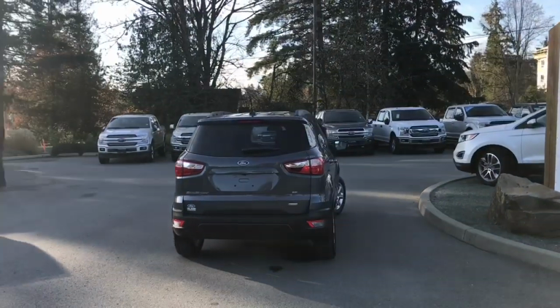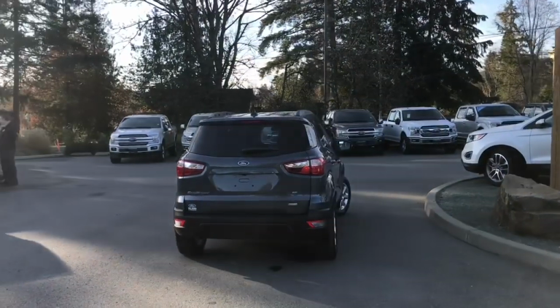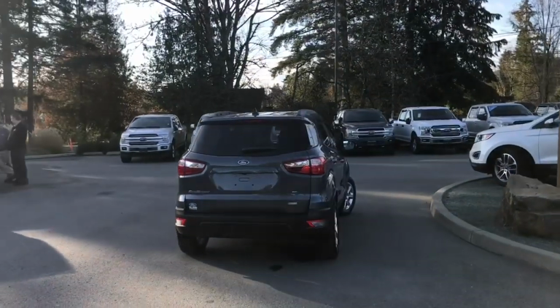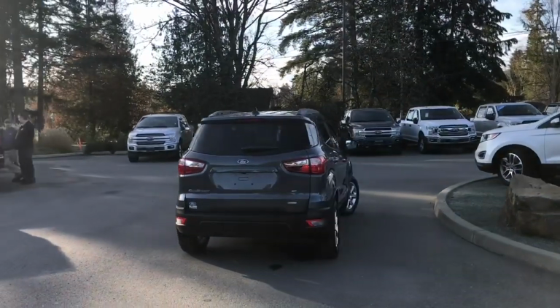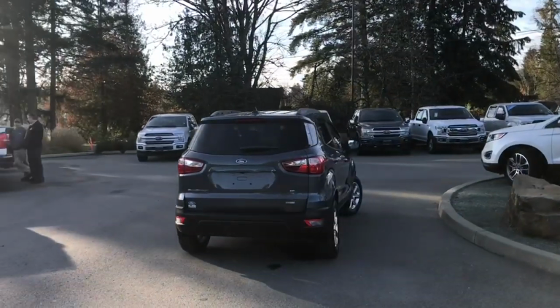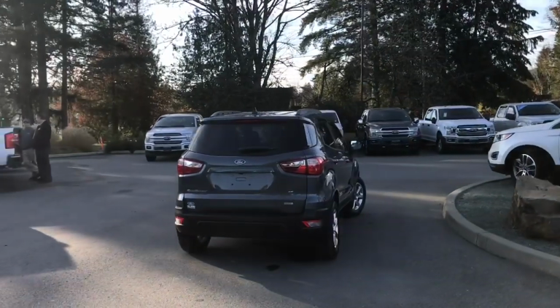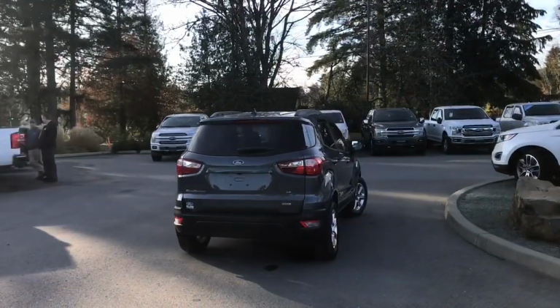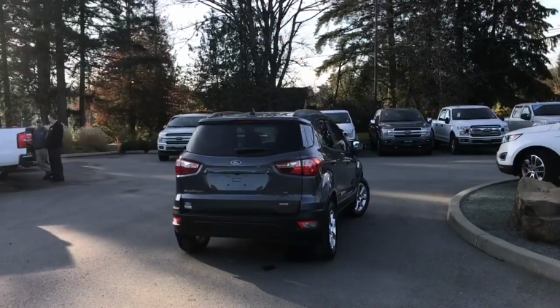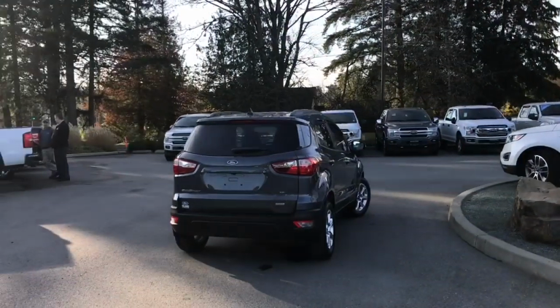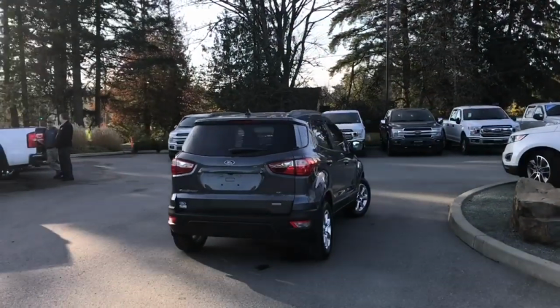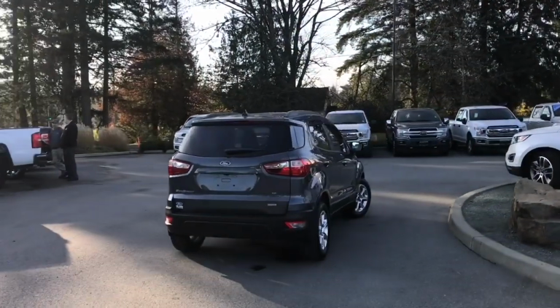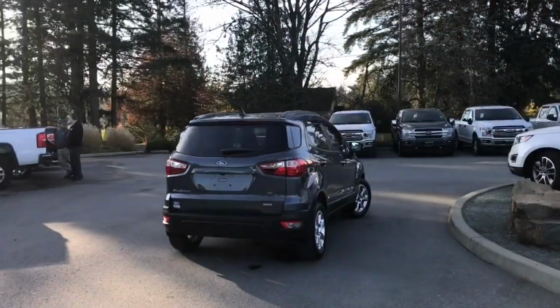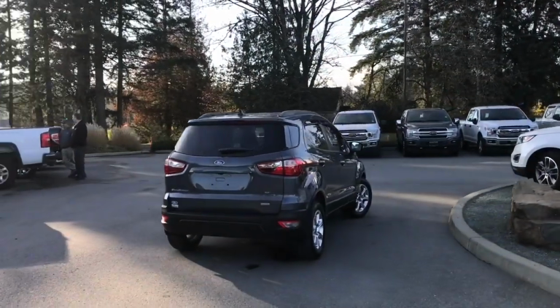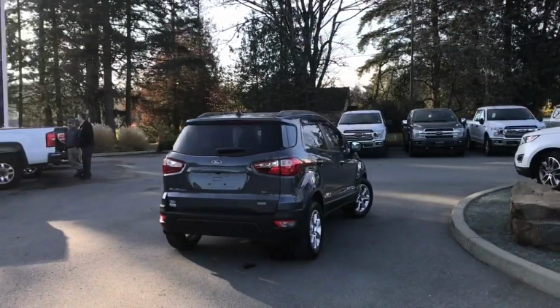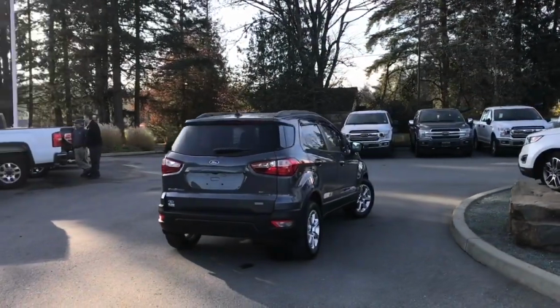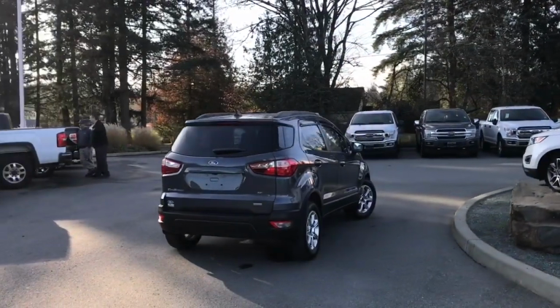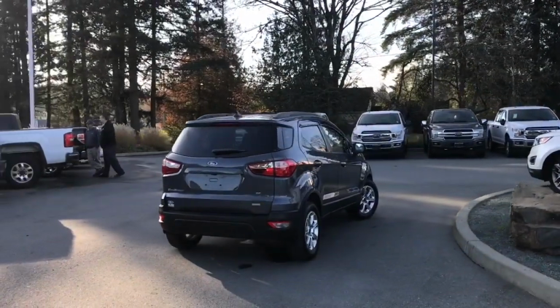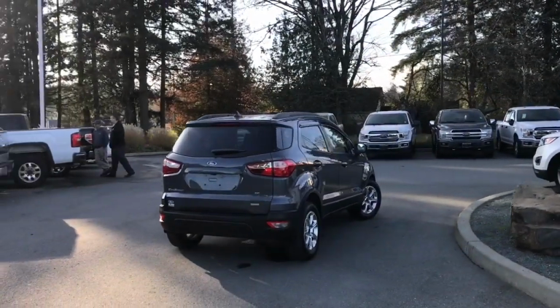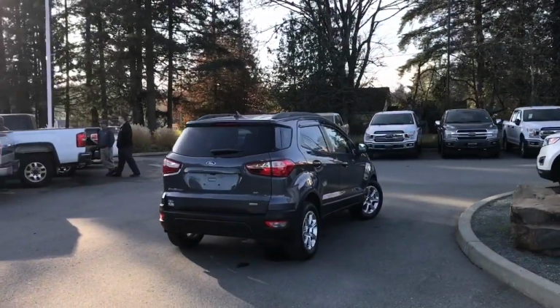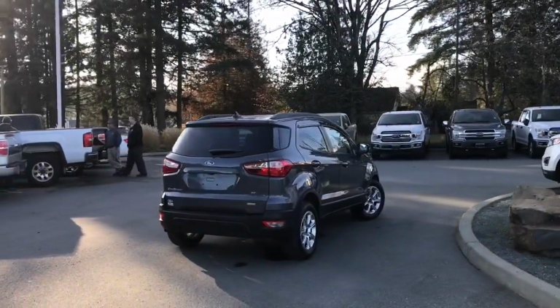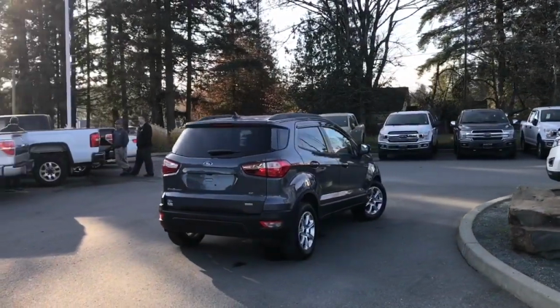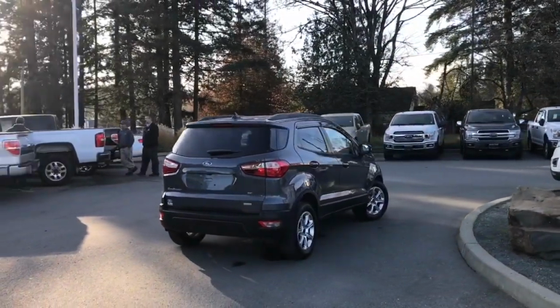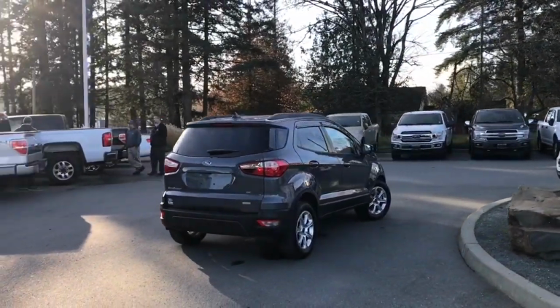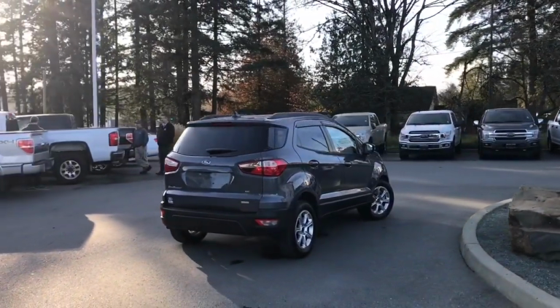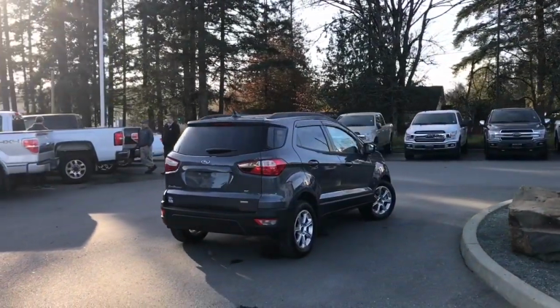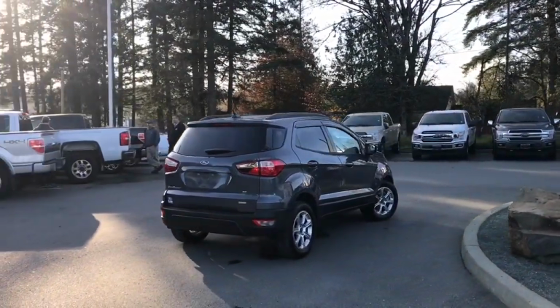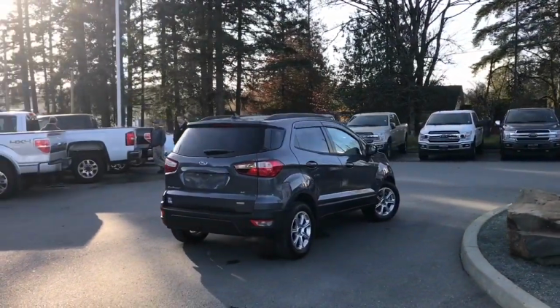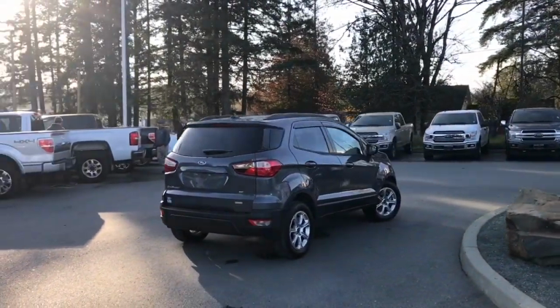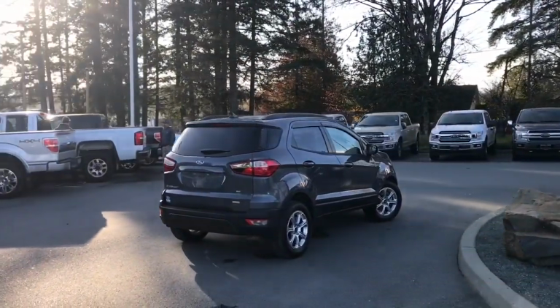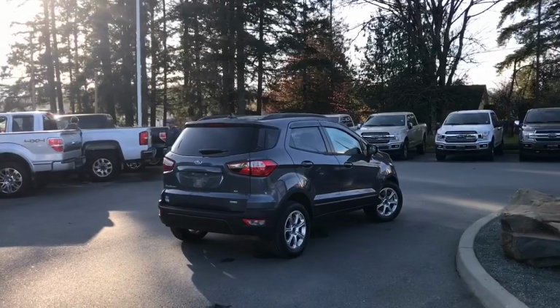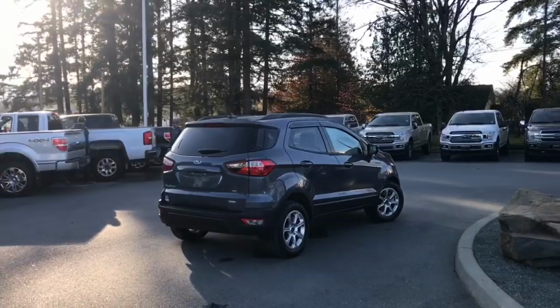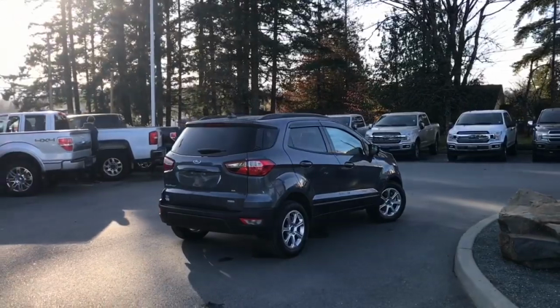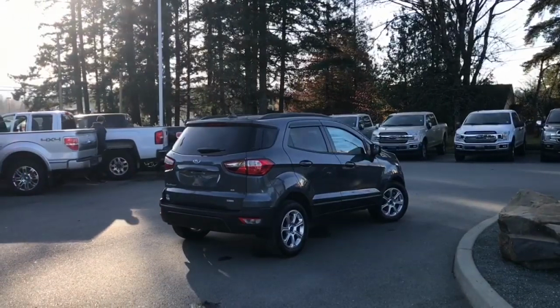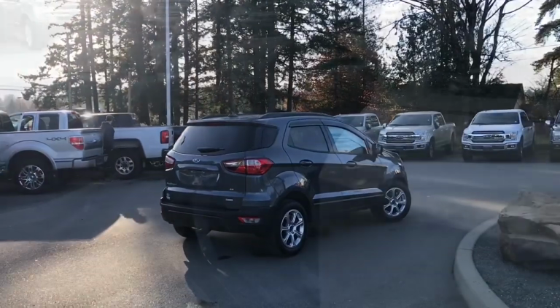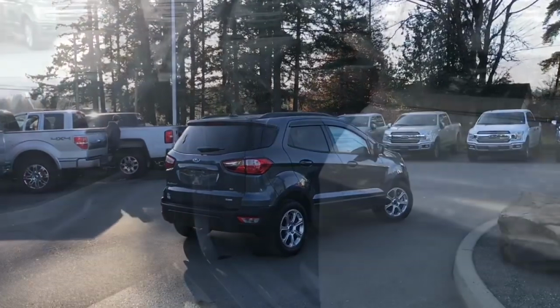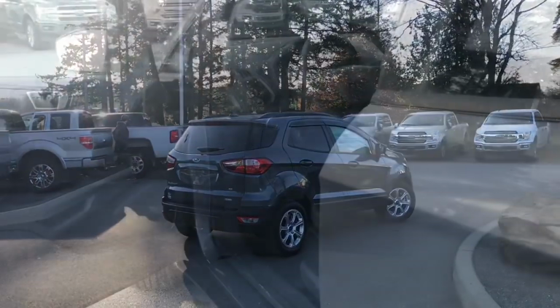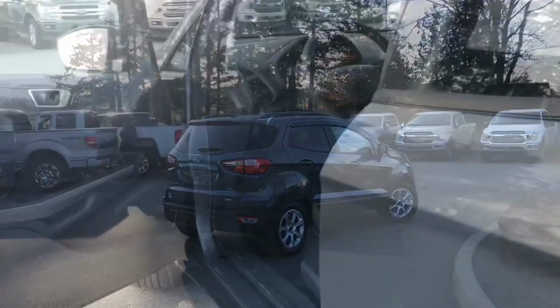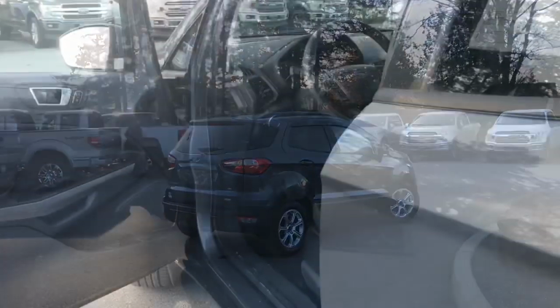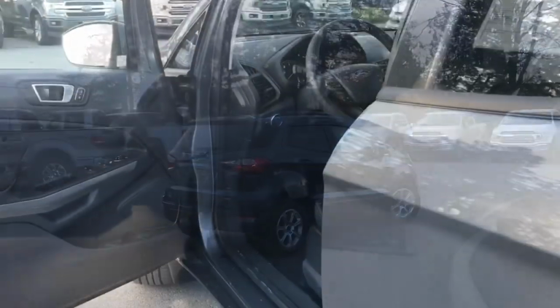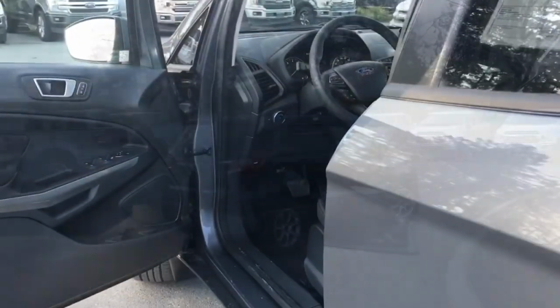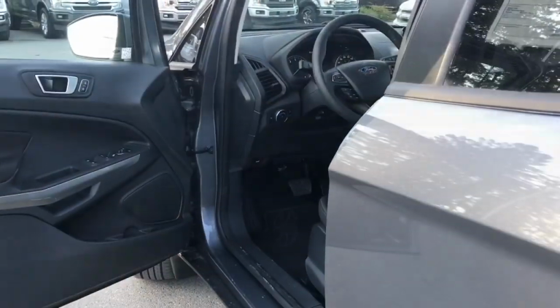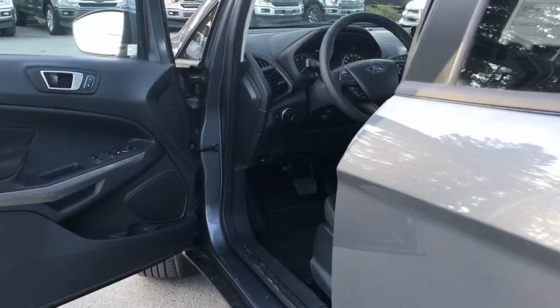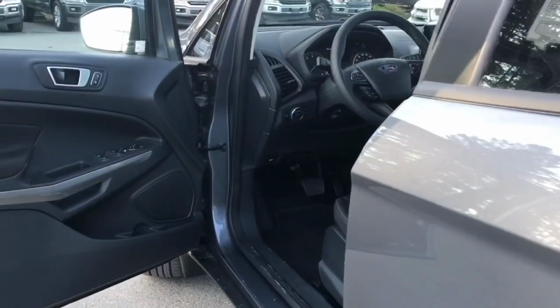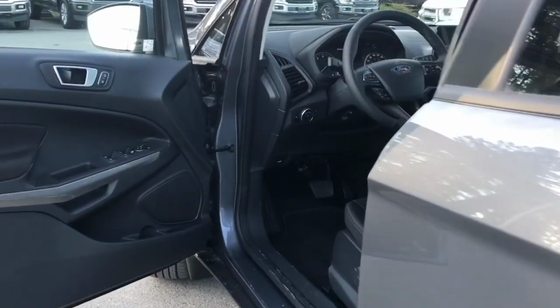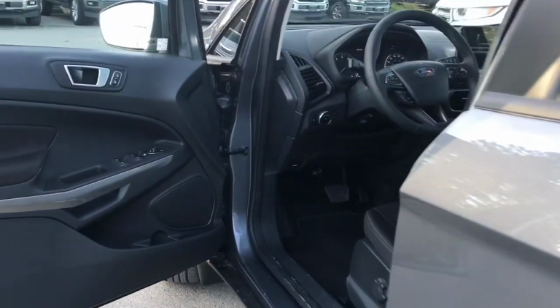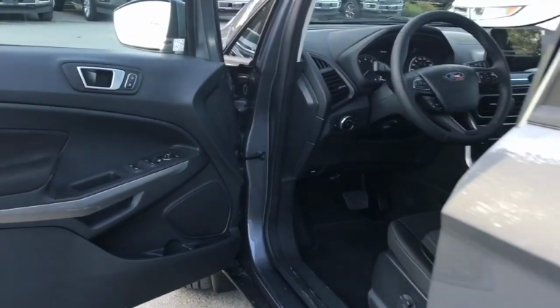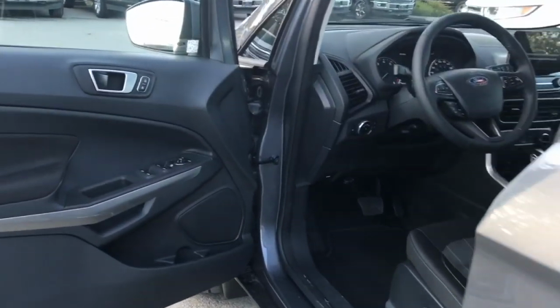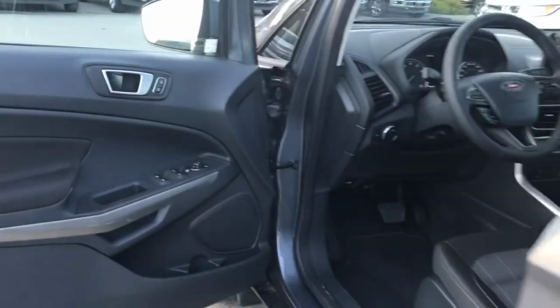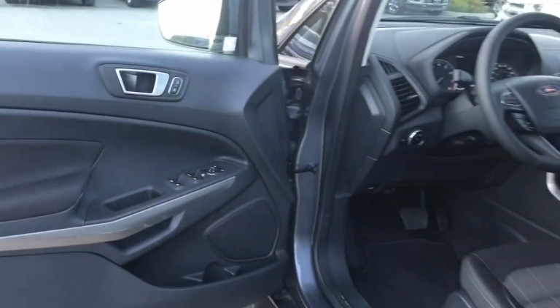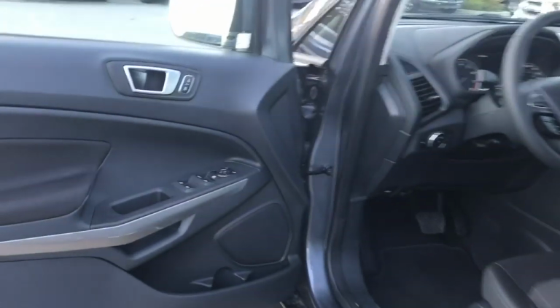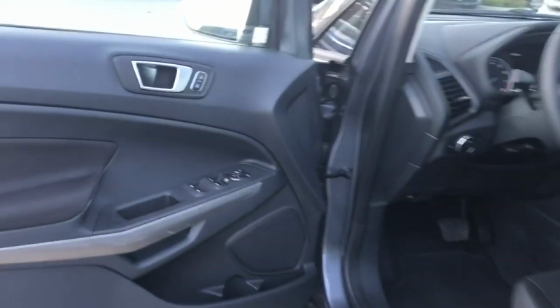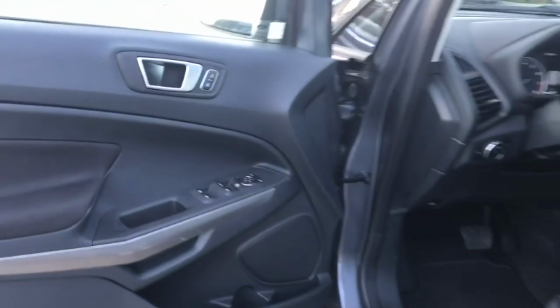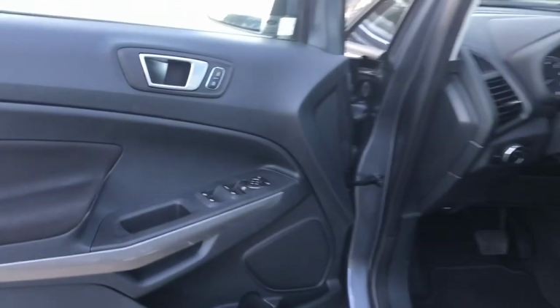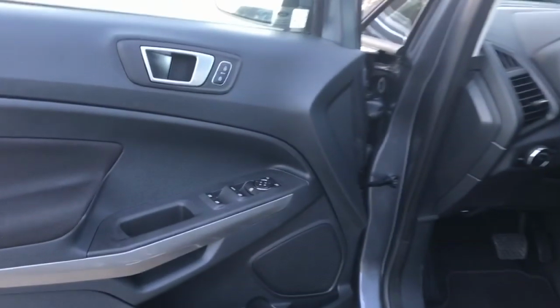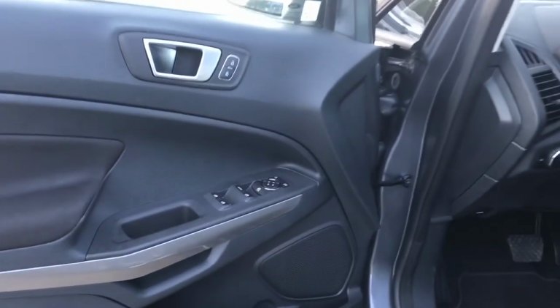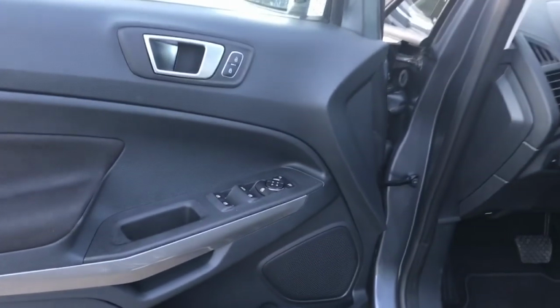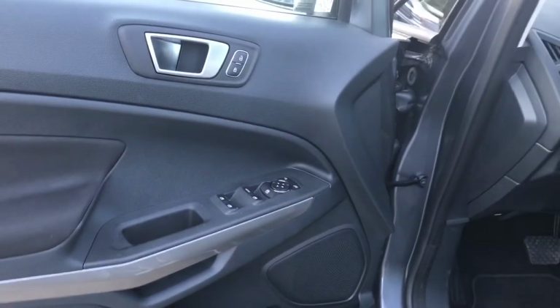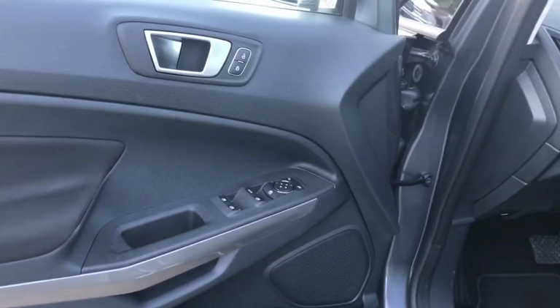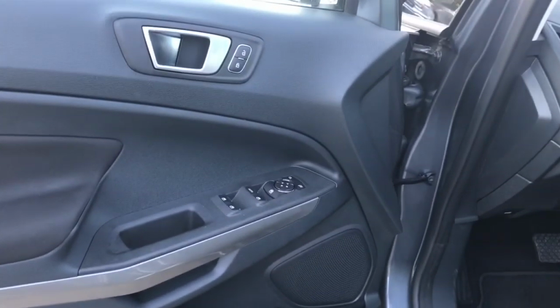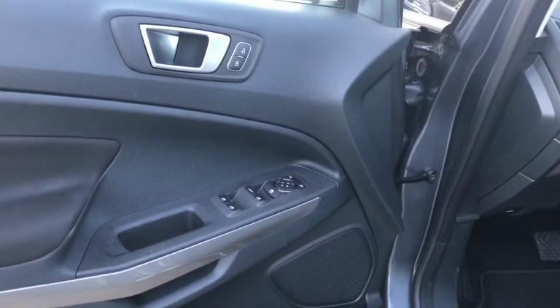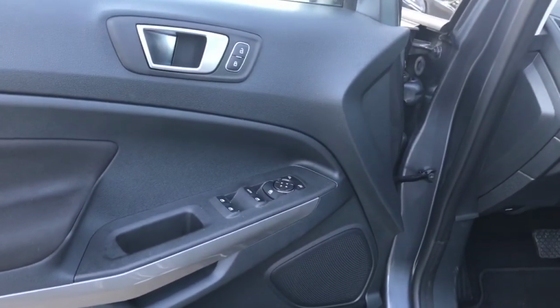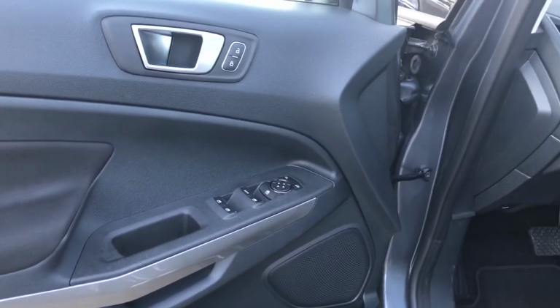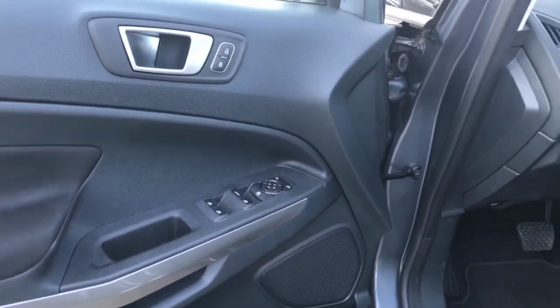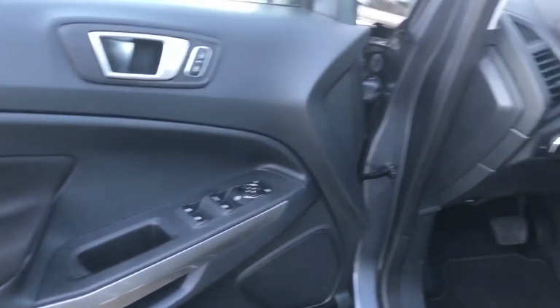It's really easy to get into this vehicle. Just talk to our sales team — they'd be happy to take you out on a test drive. There's a speaker in the door as well as power locks, windows, and mirrors.